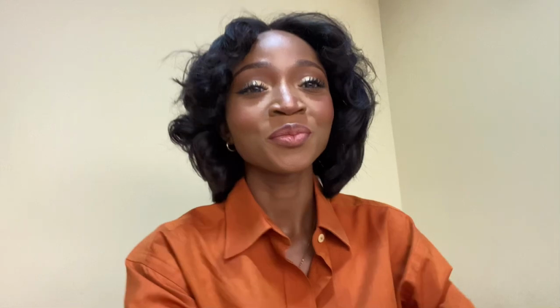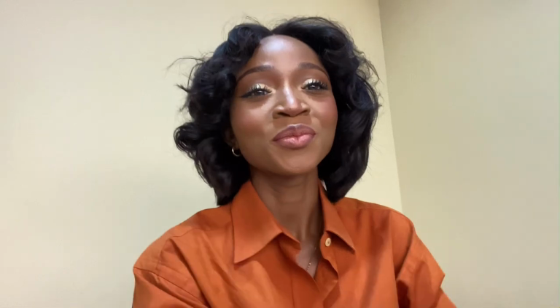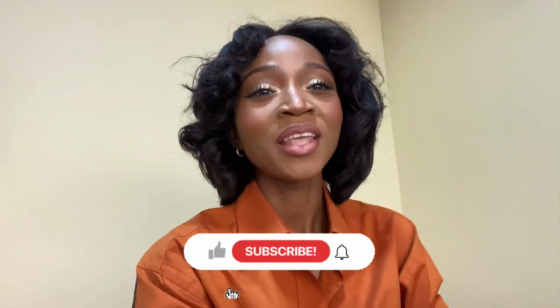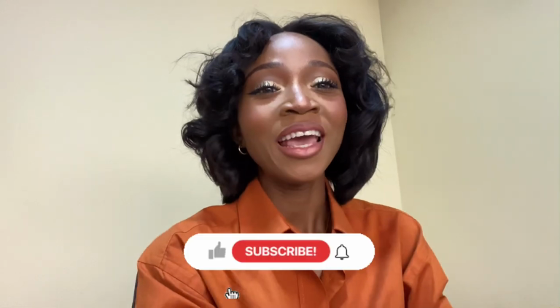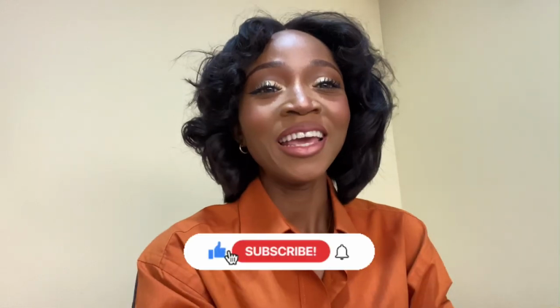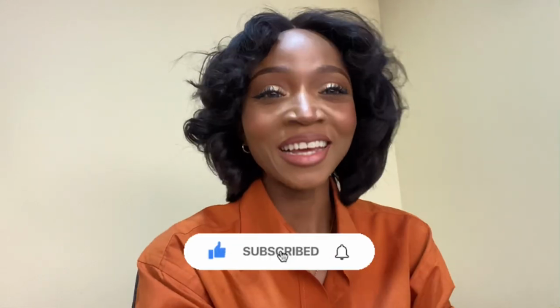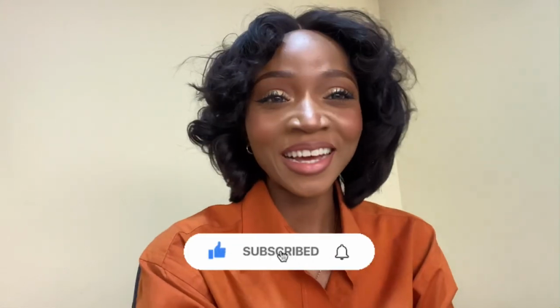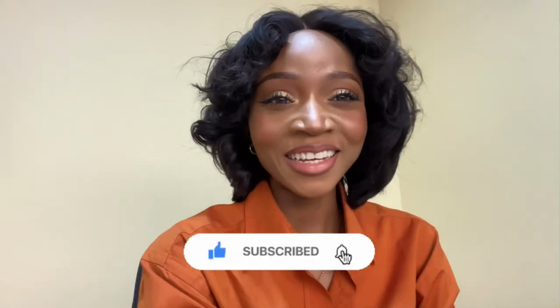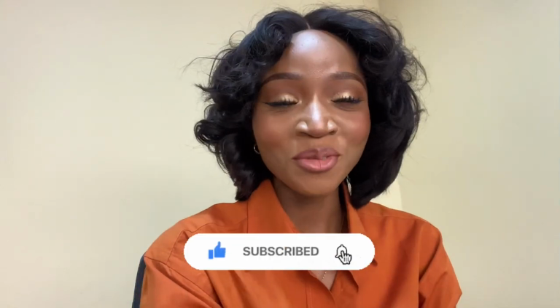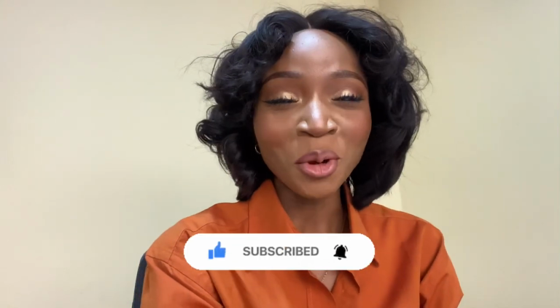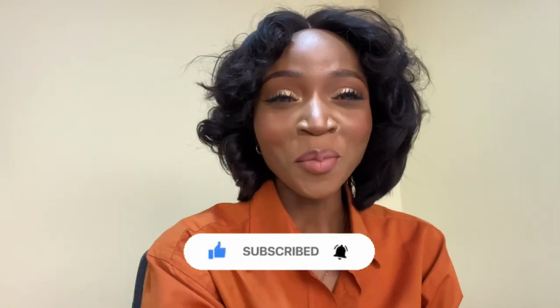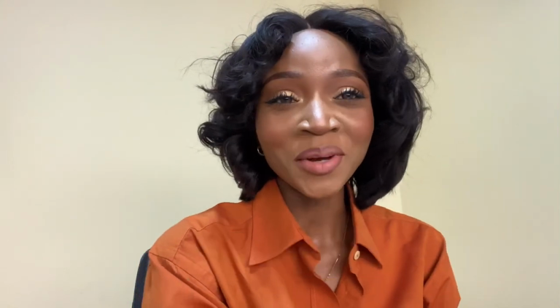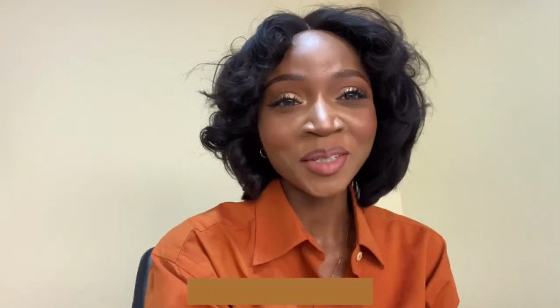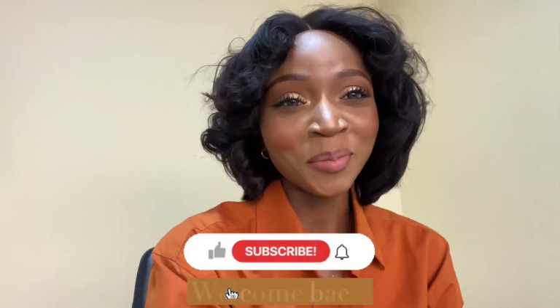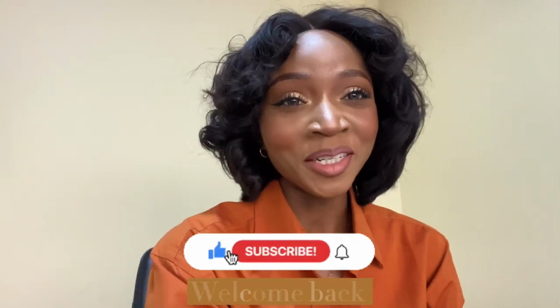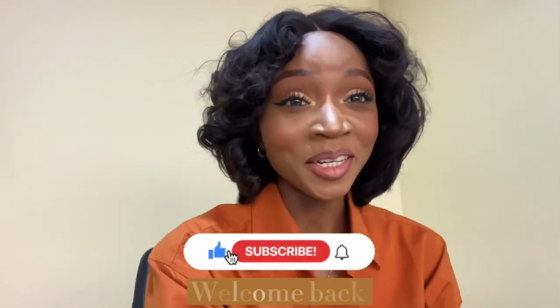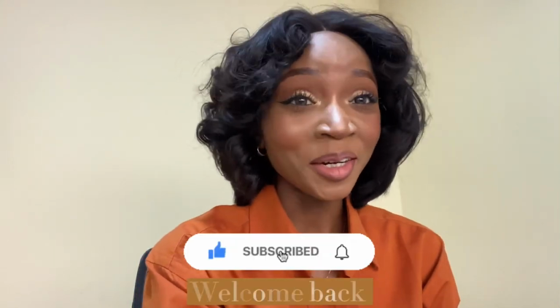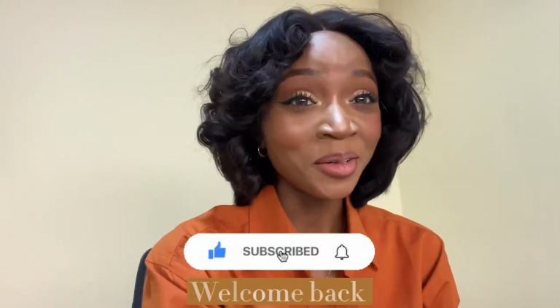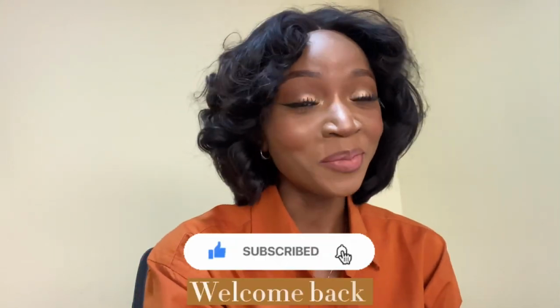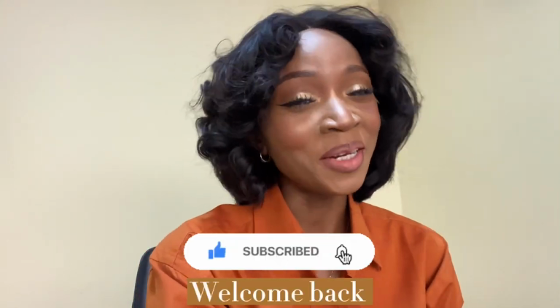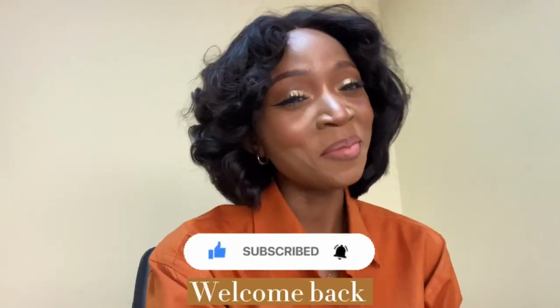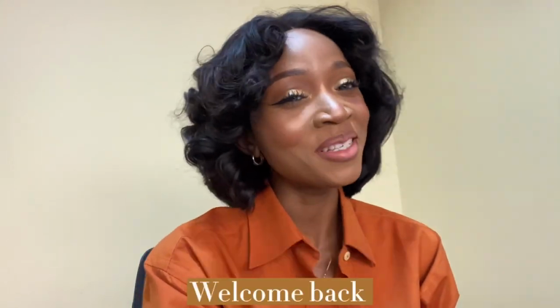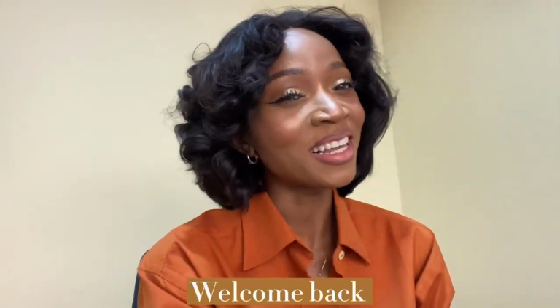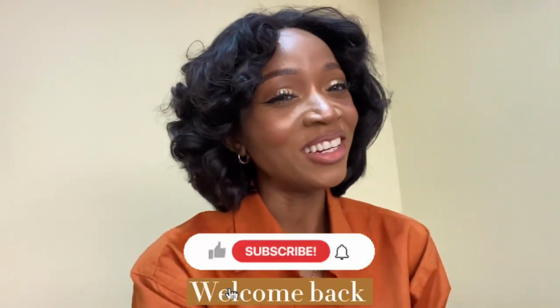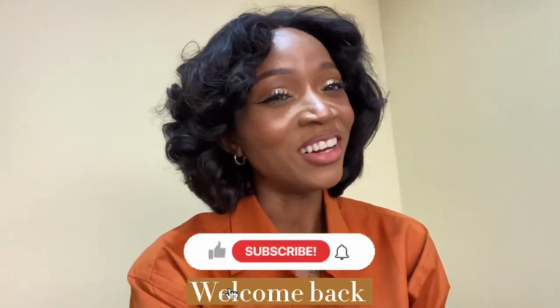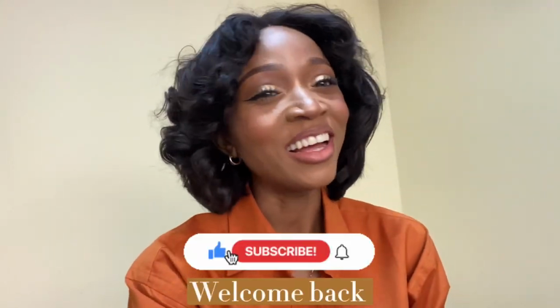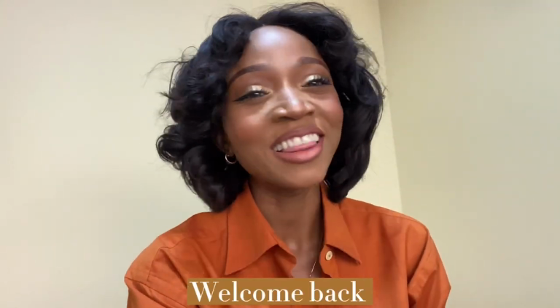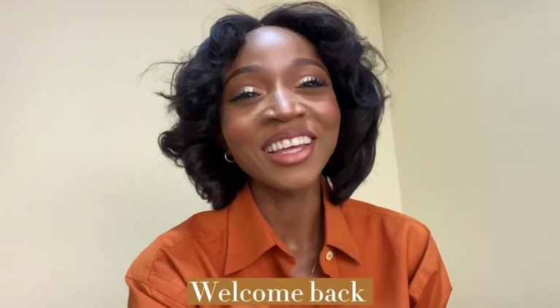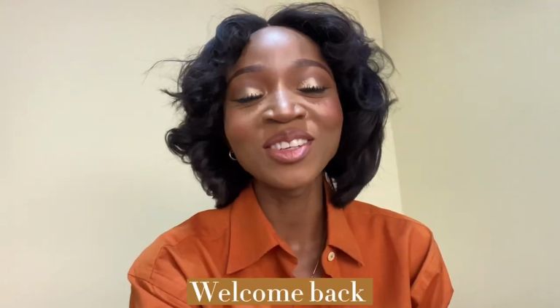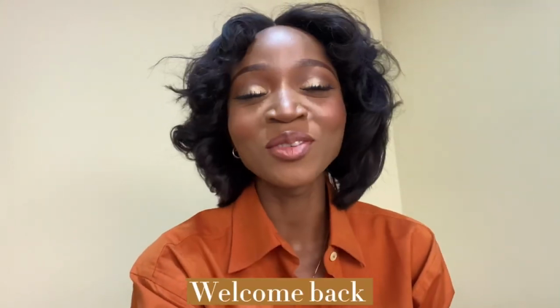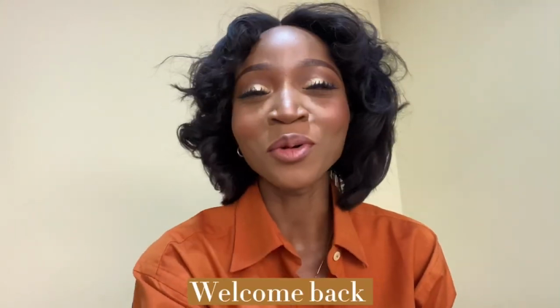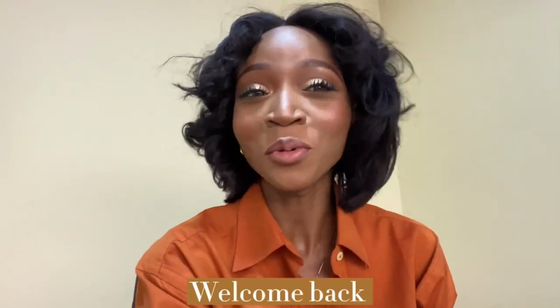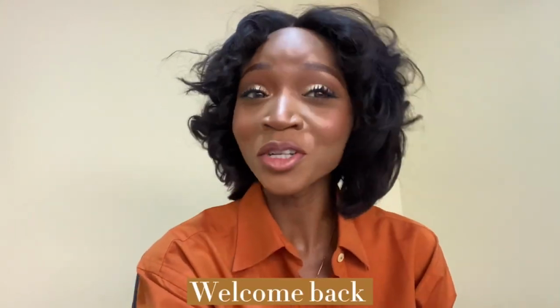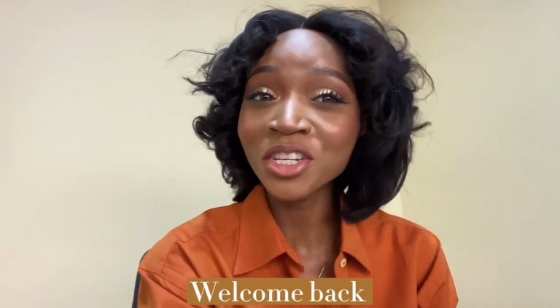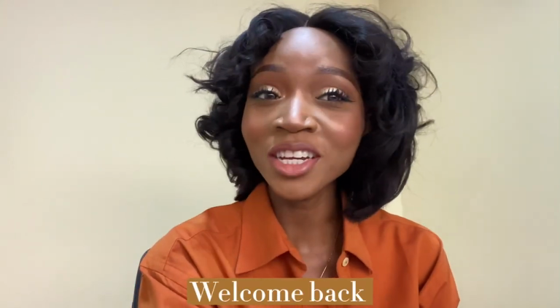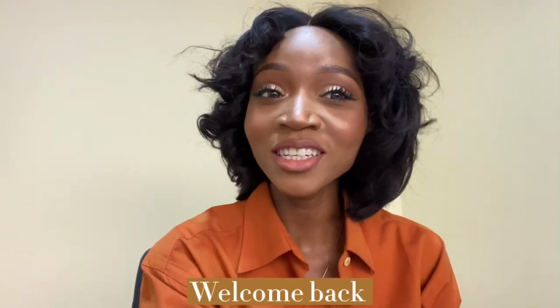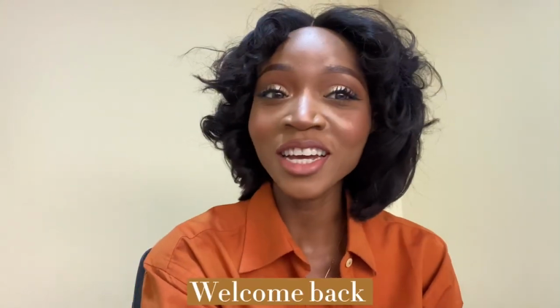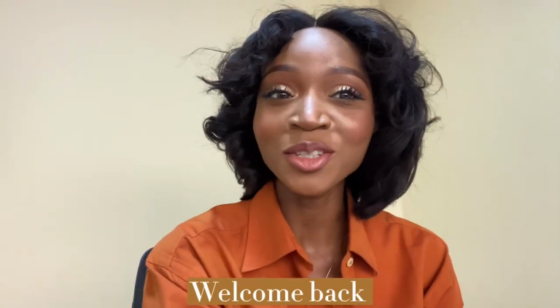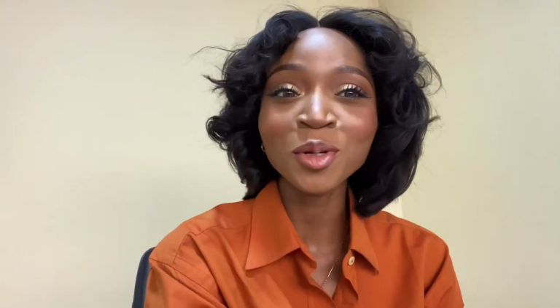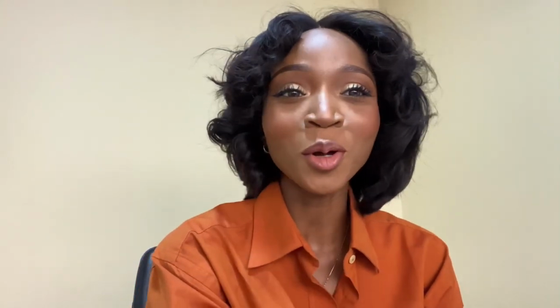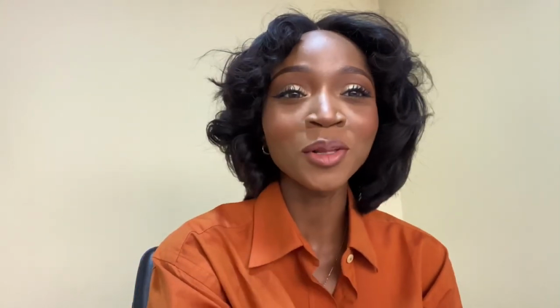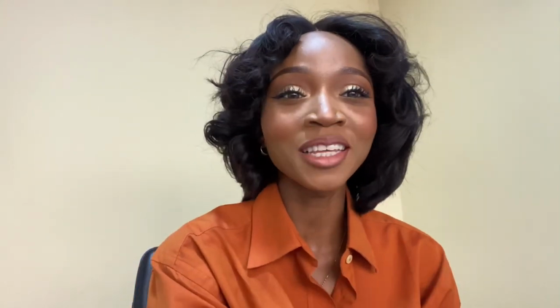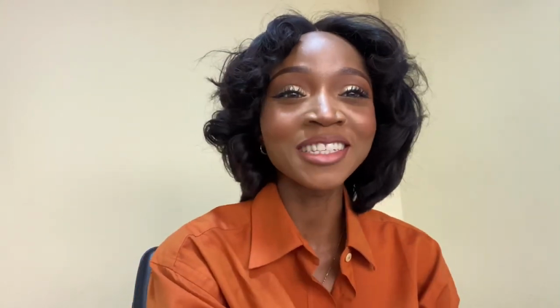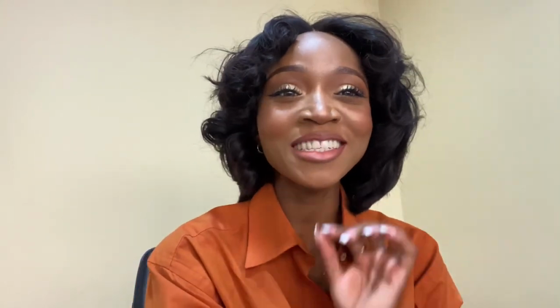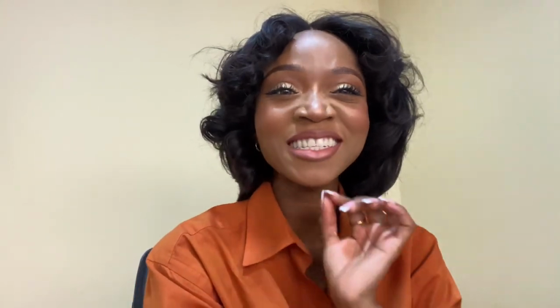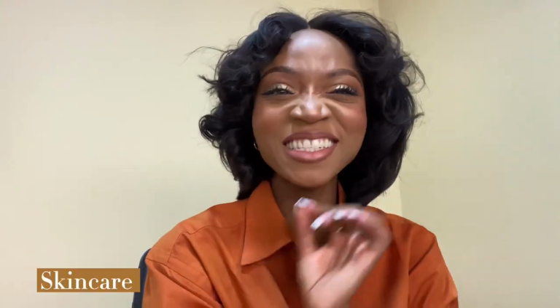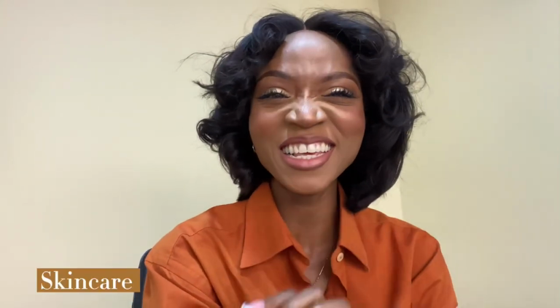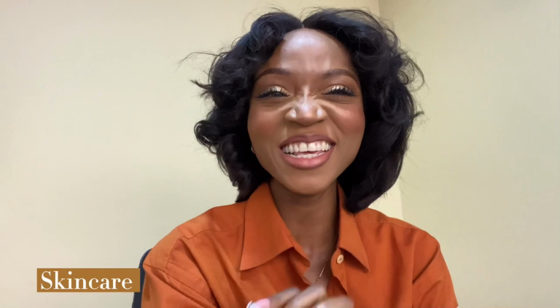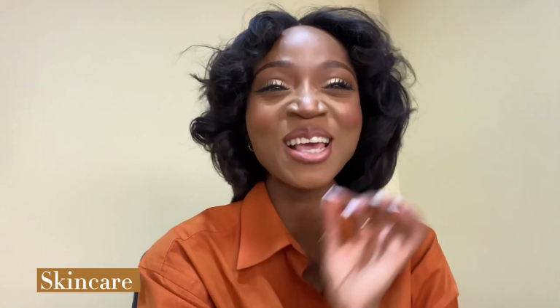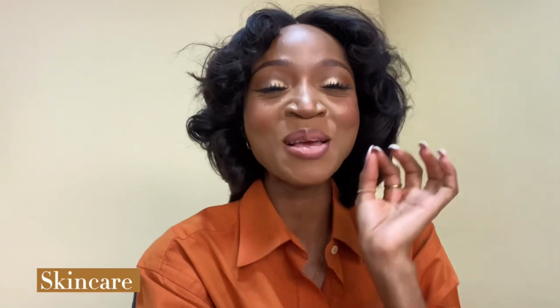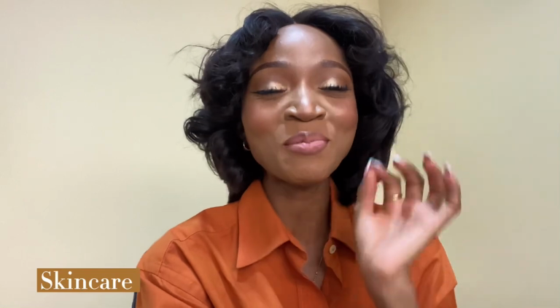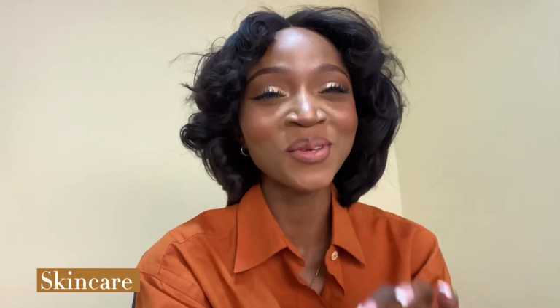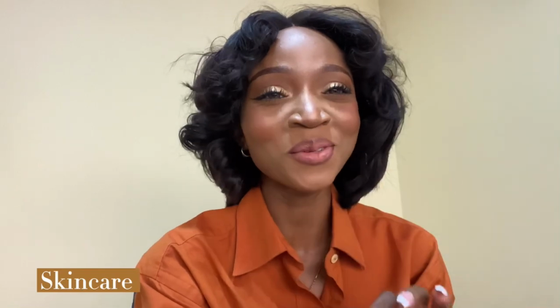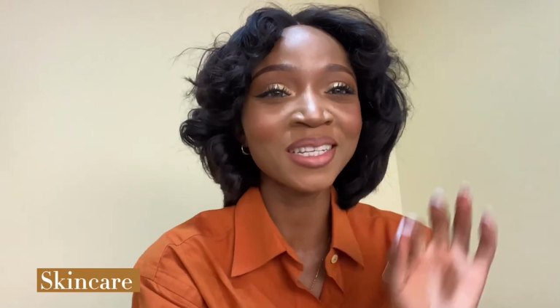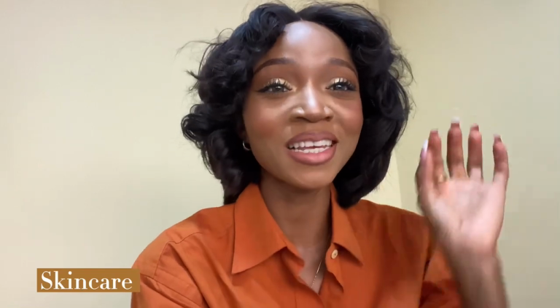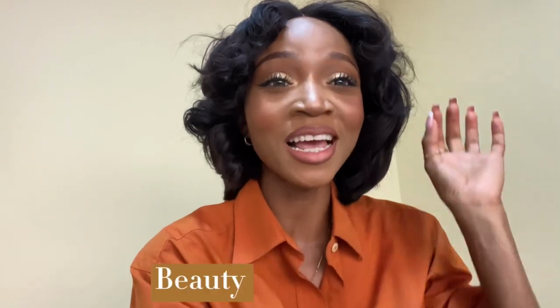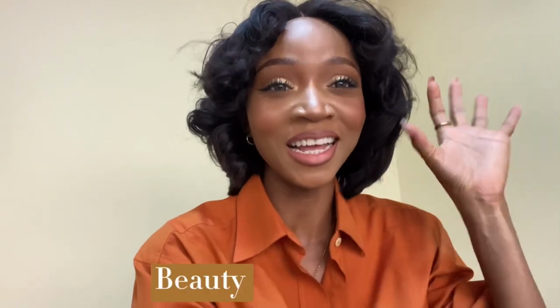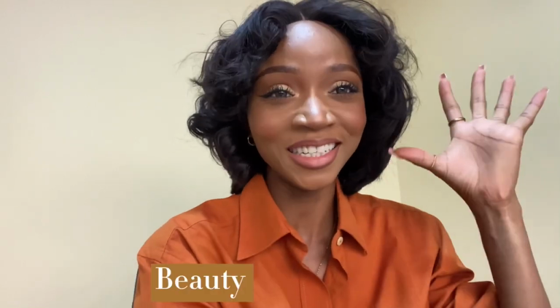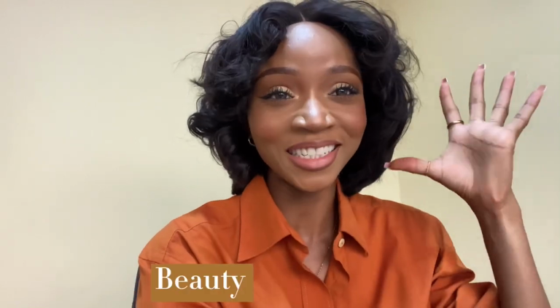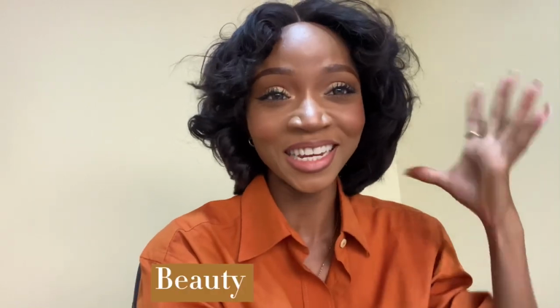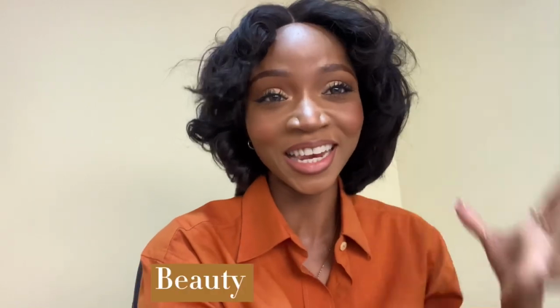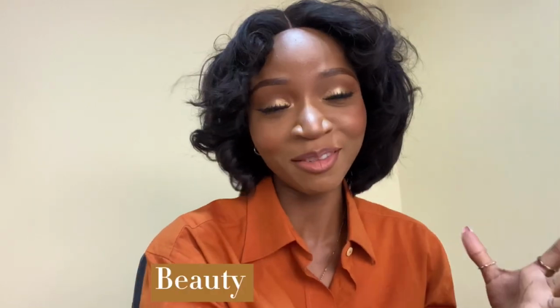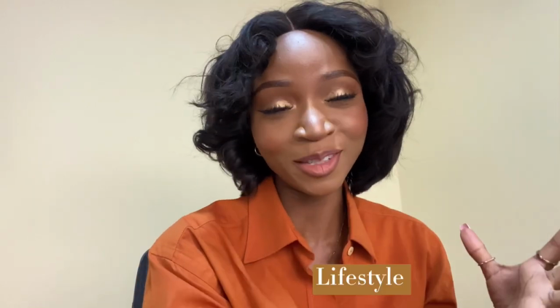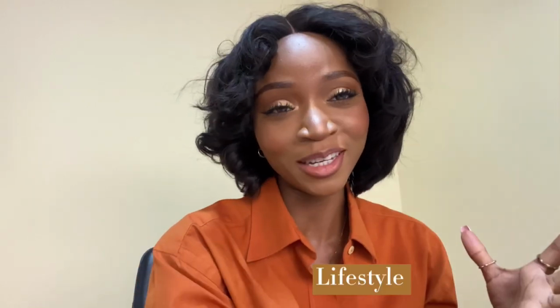Hey guys, welcome back to my channel. My name is Eniela. Thank you for watching. I do all things skincare, beauty and lifestyle.